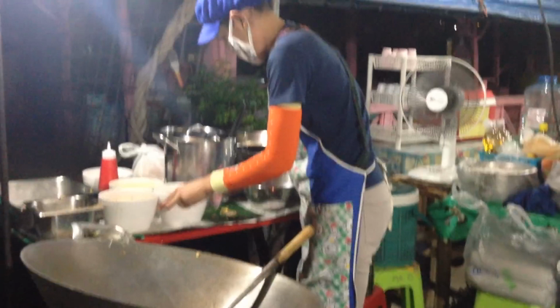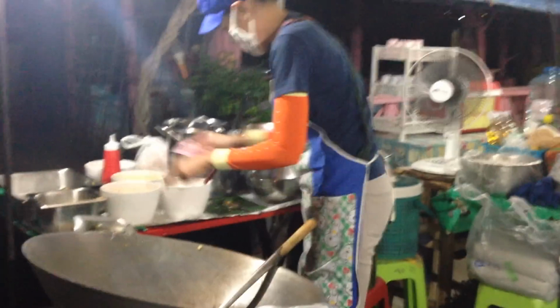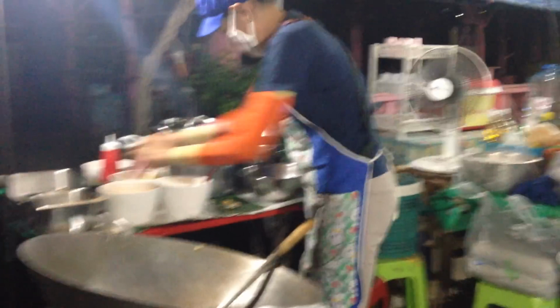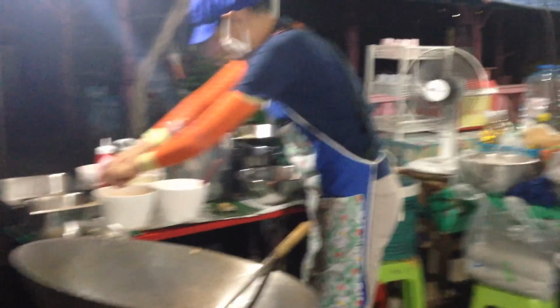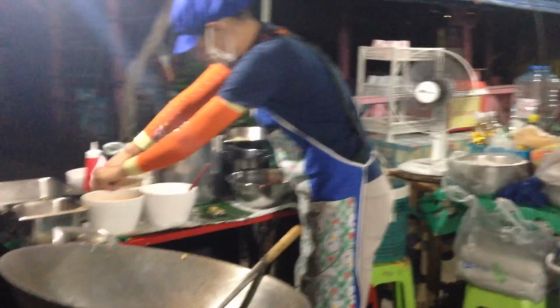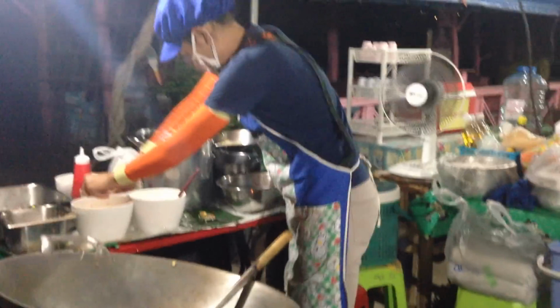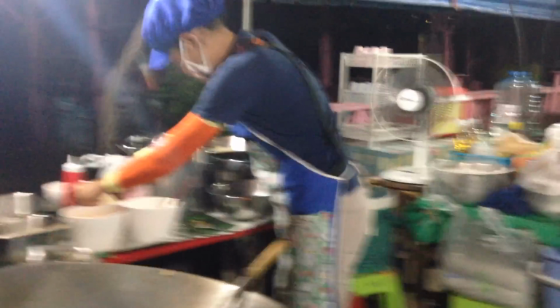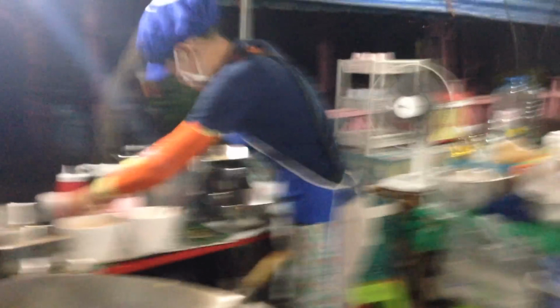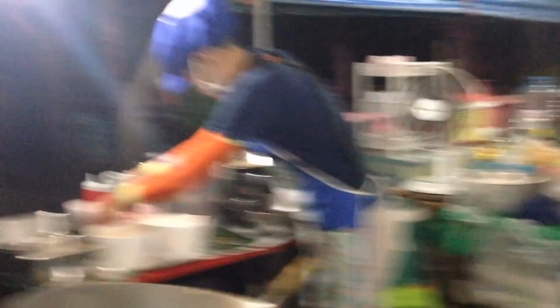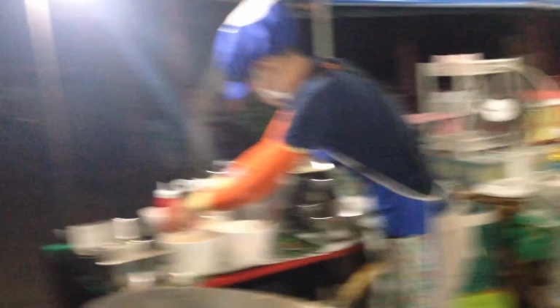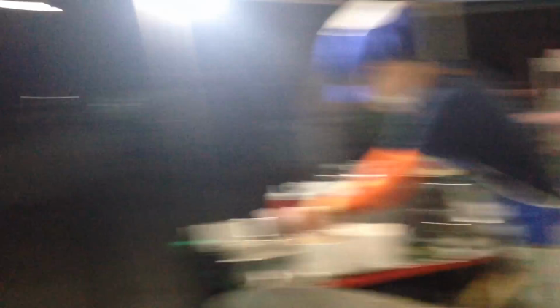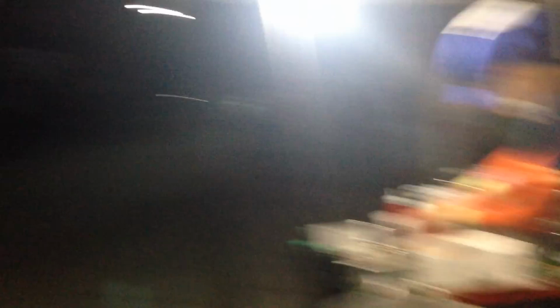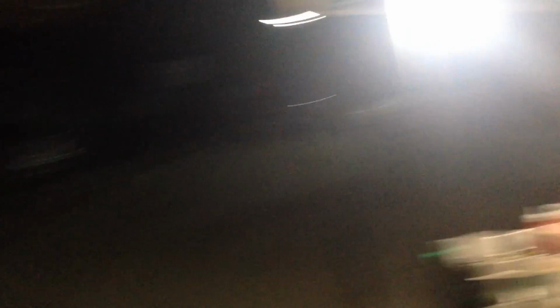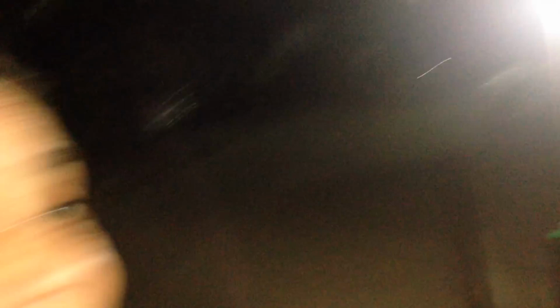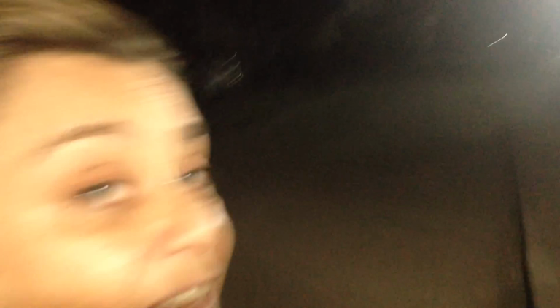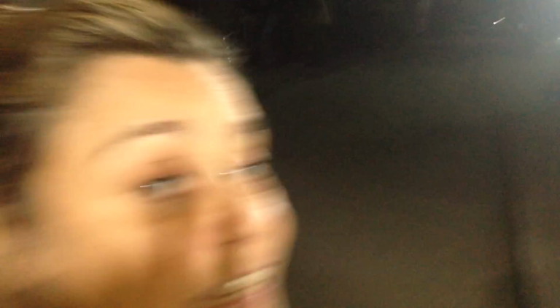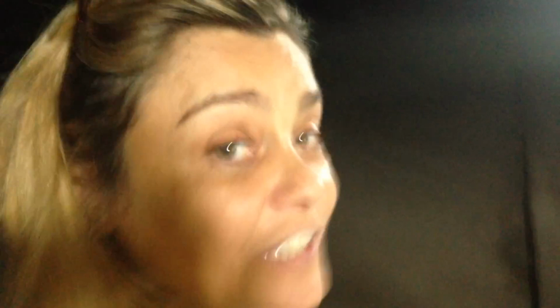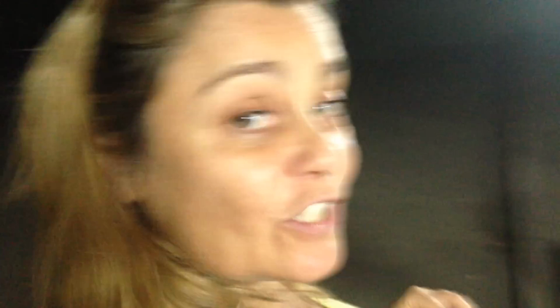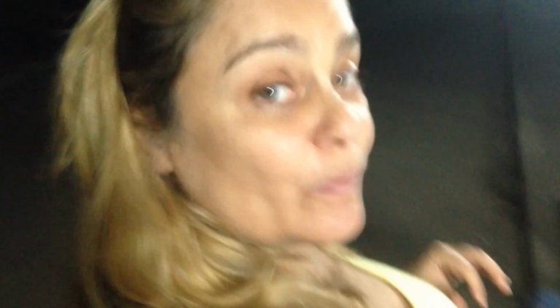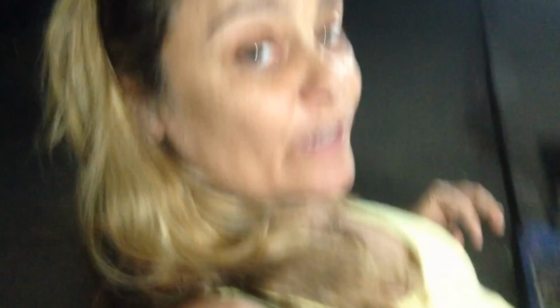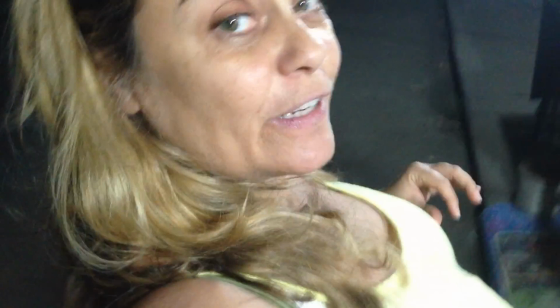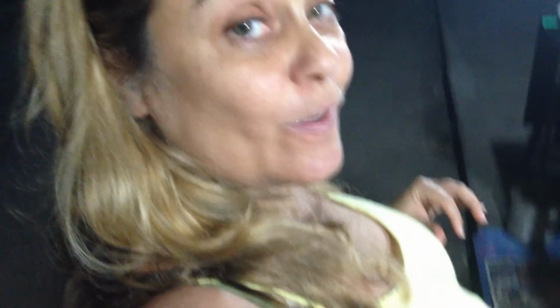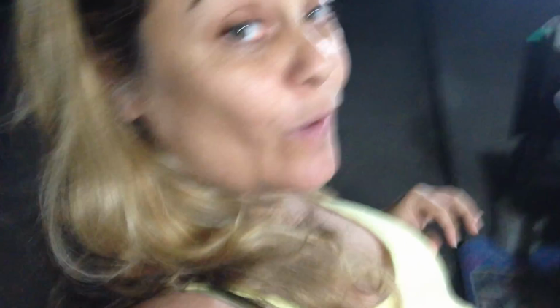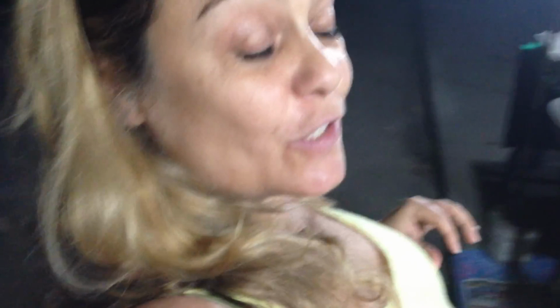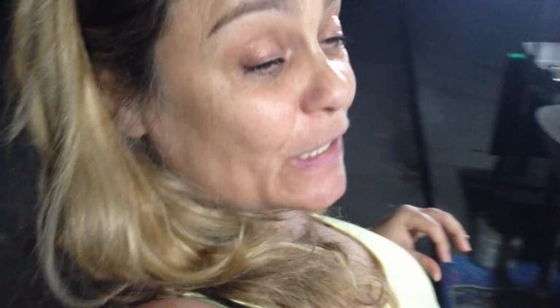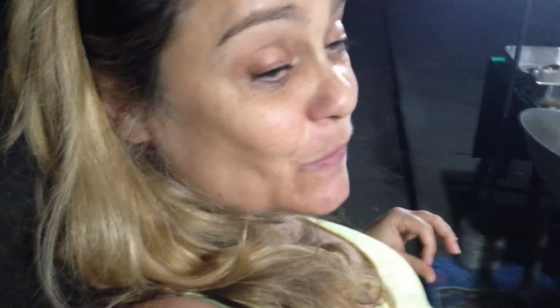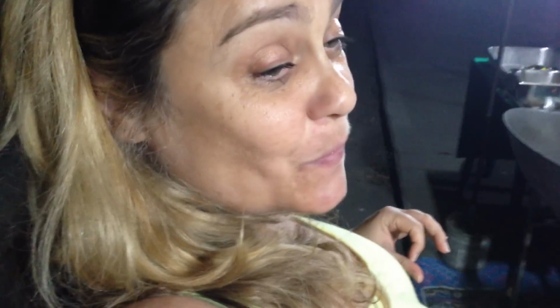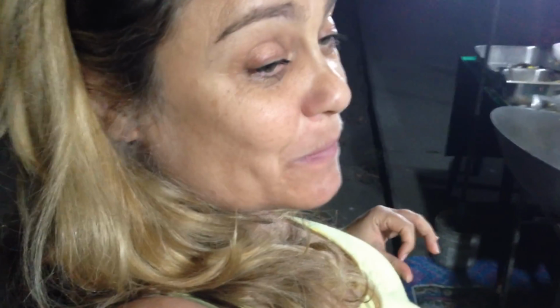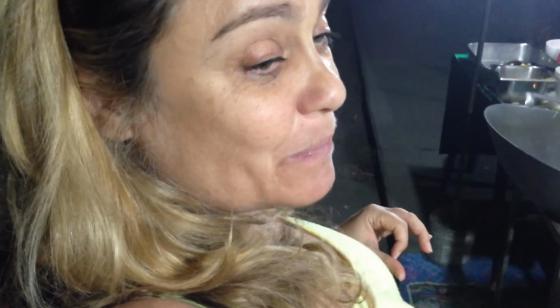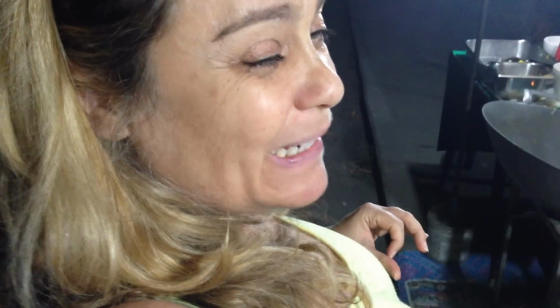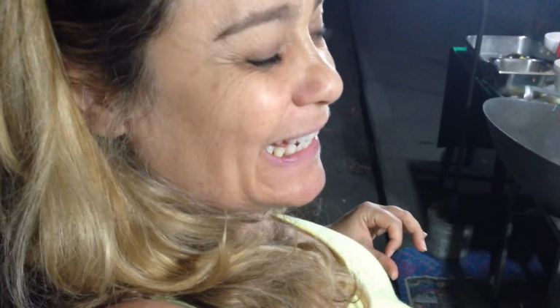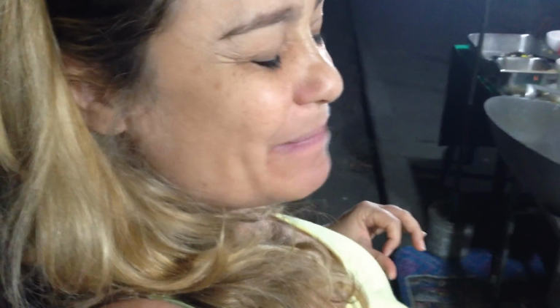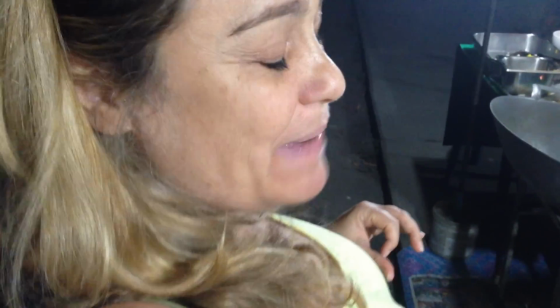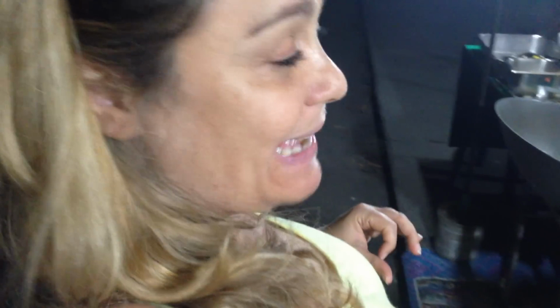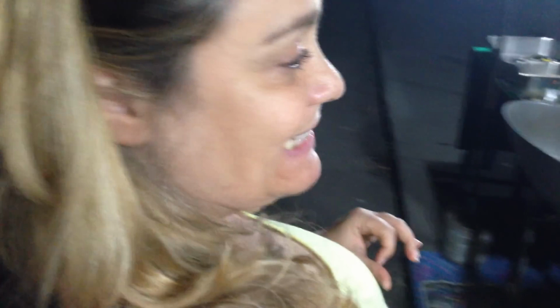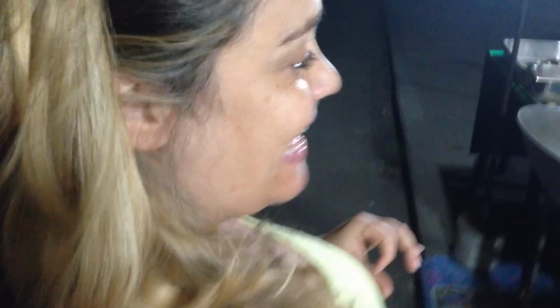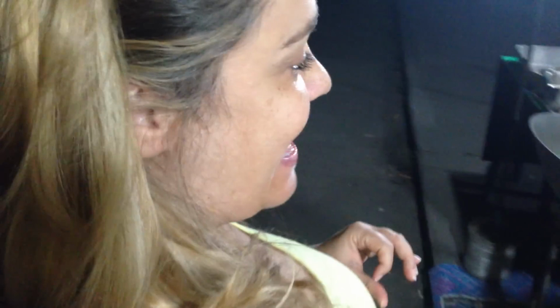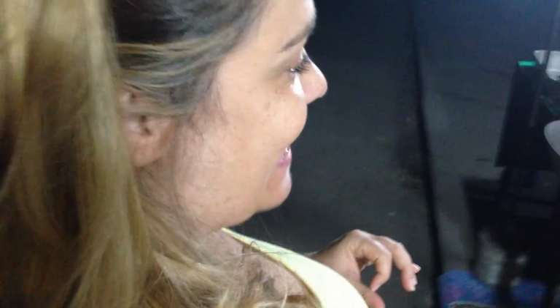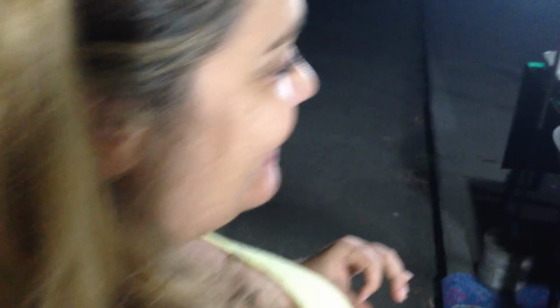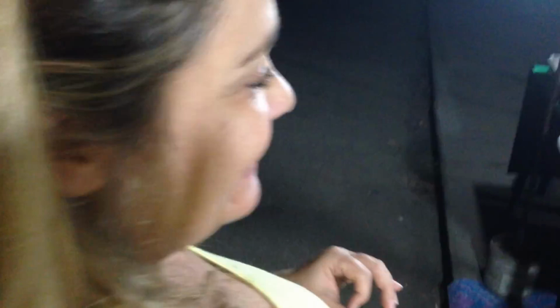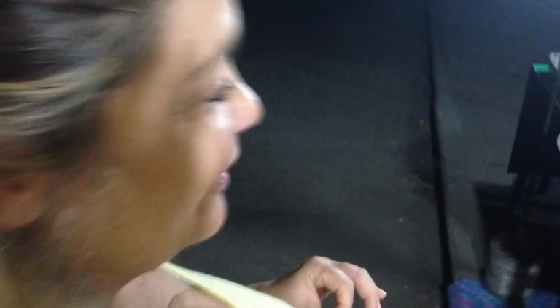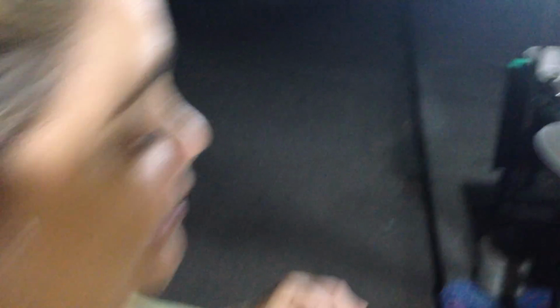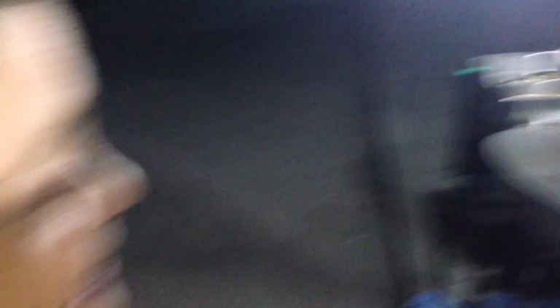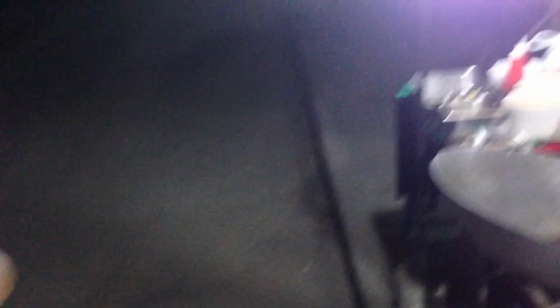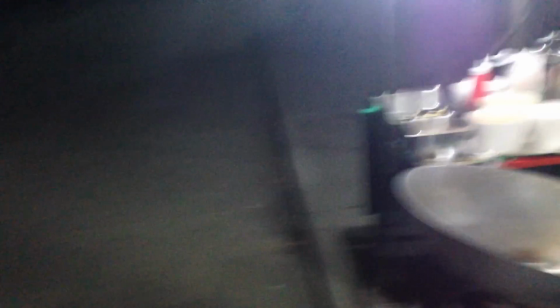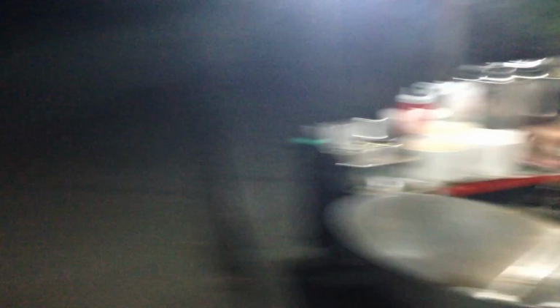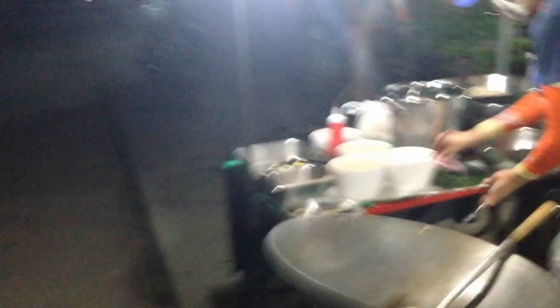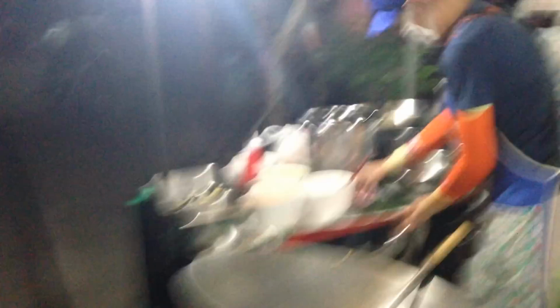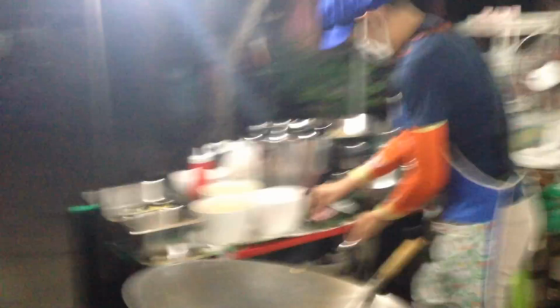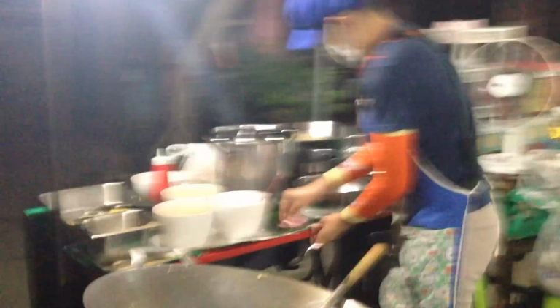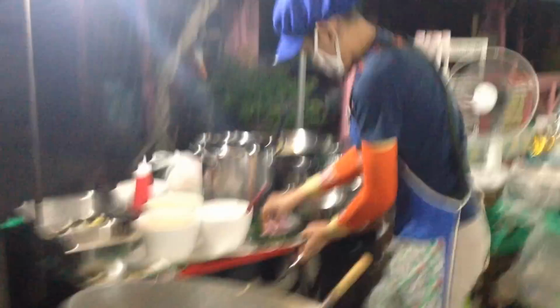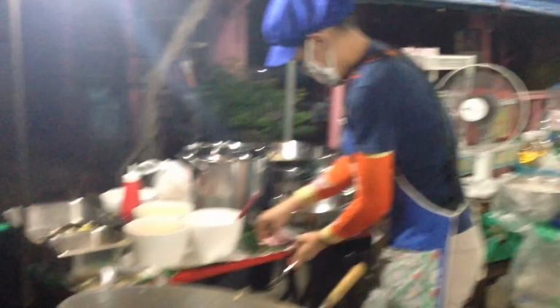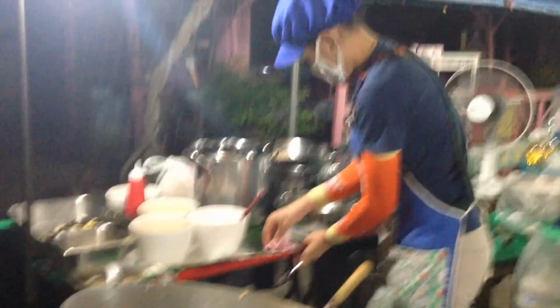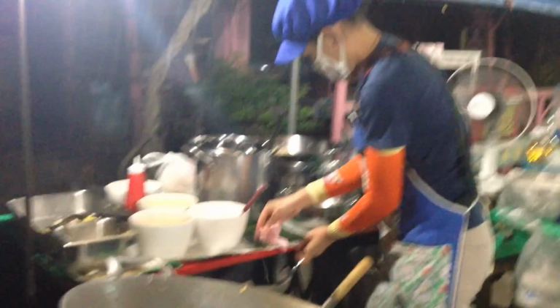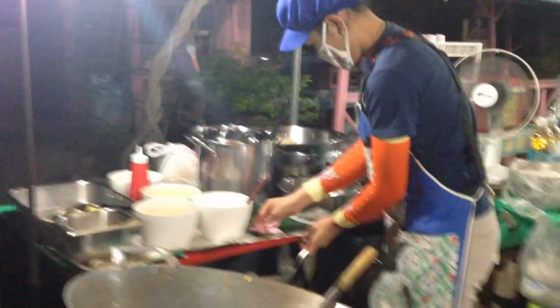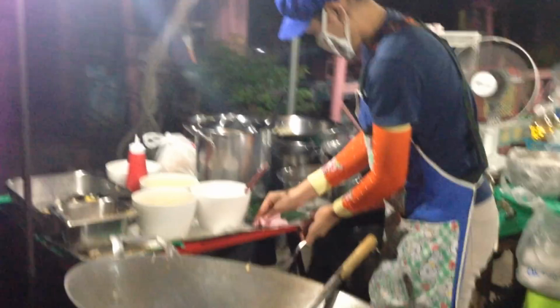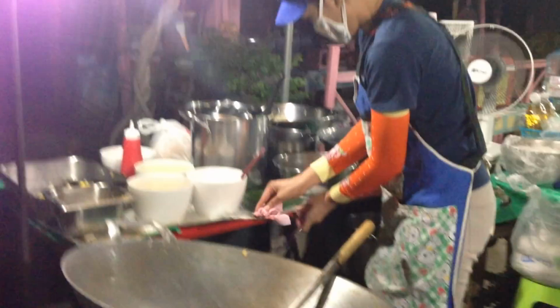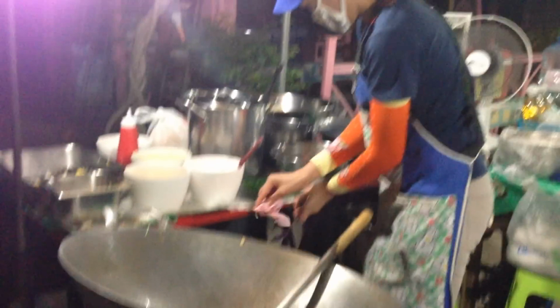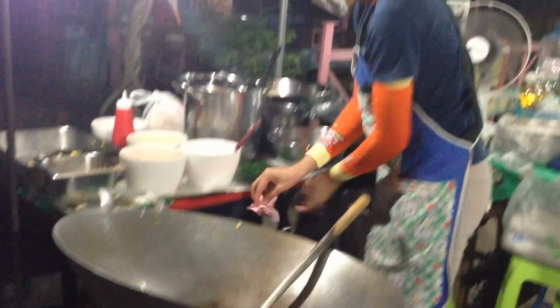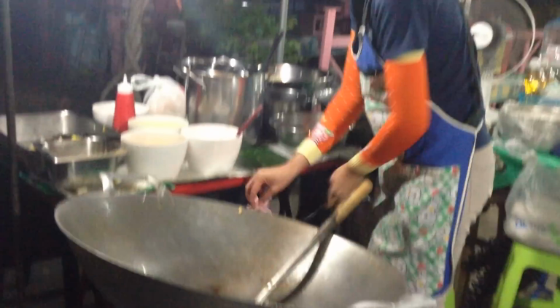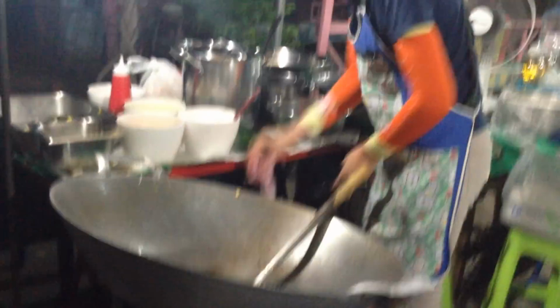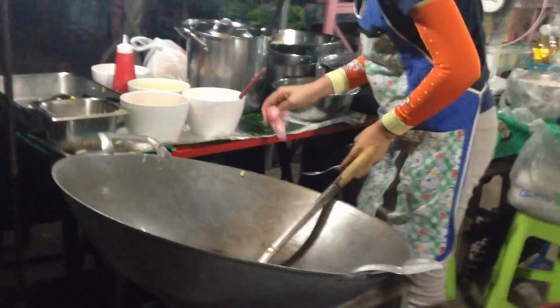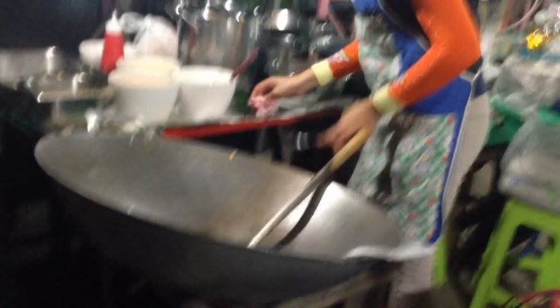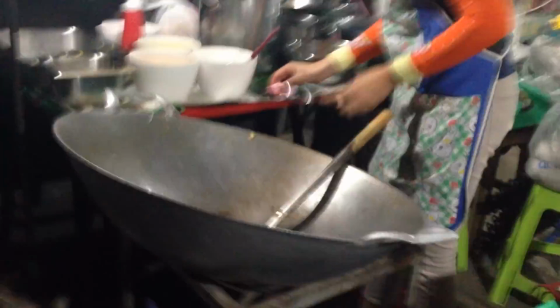This is Clouds in the Kitchen. We are going to watch this woman making pad thai. Looks like she is going to make quite a lot.